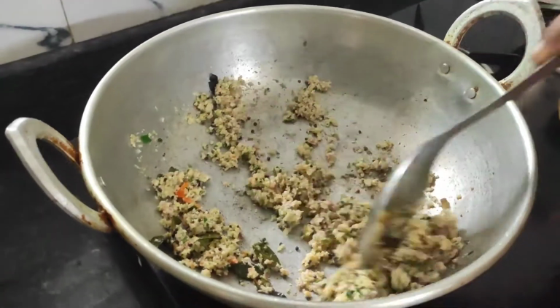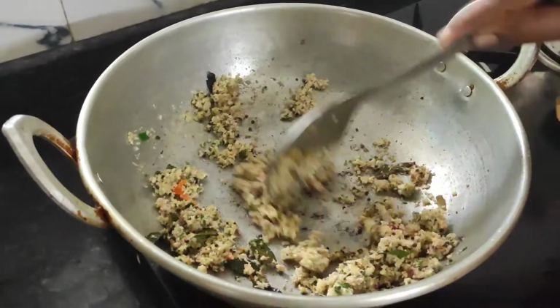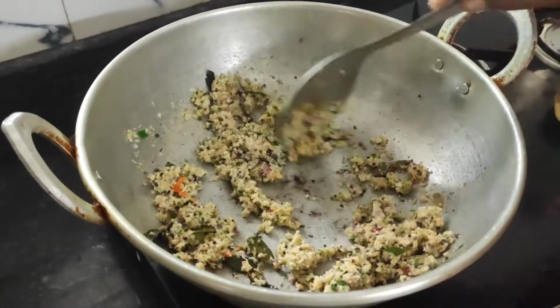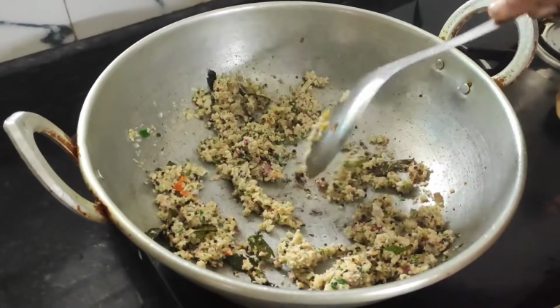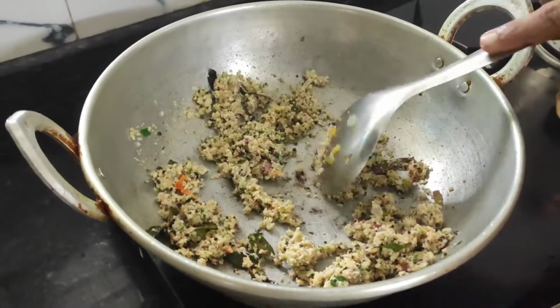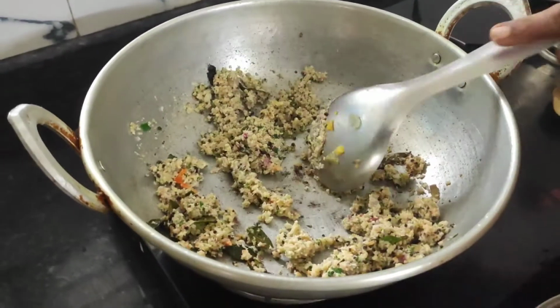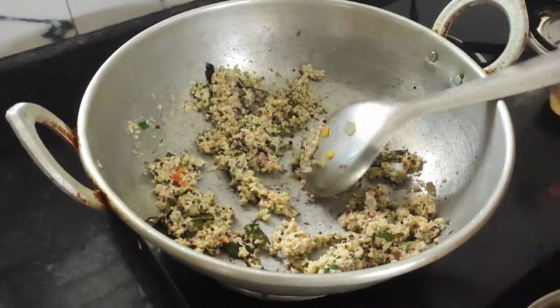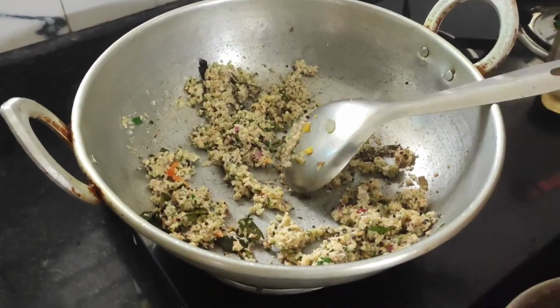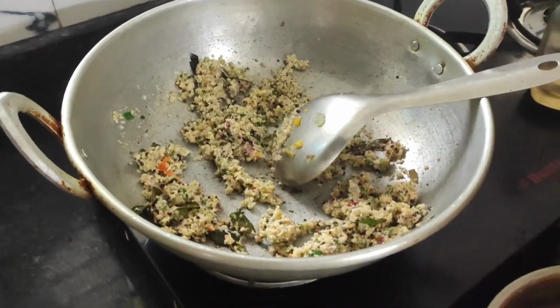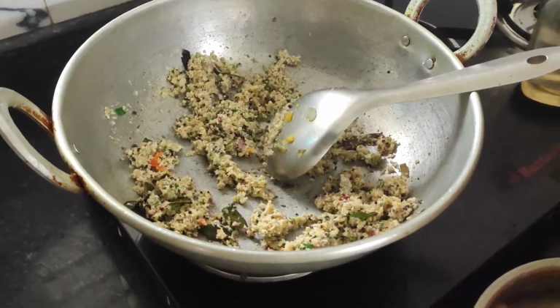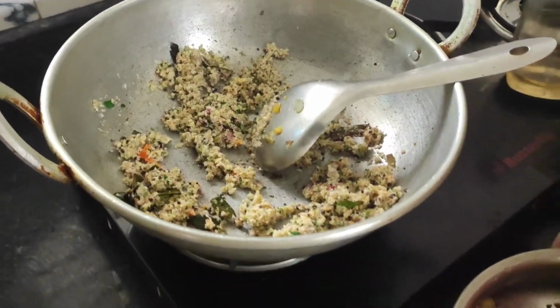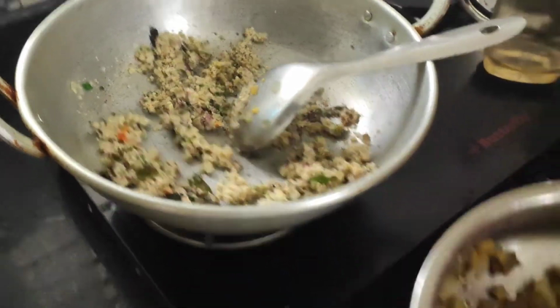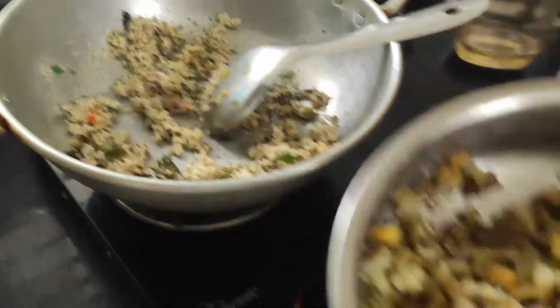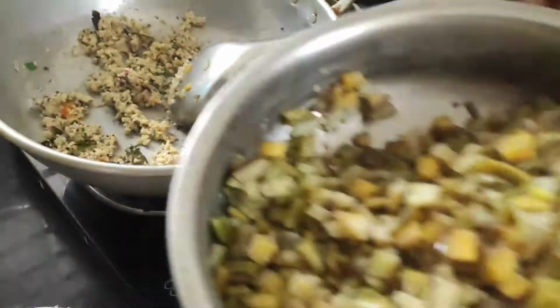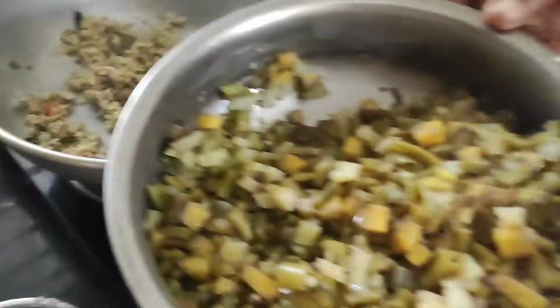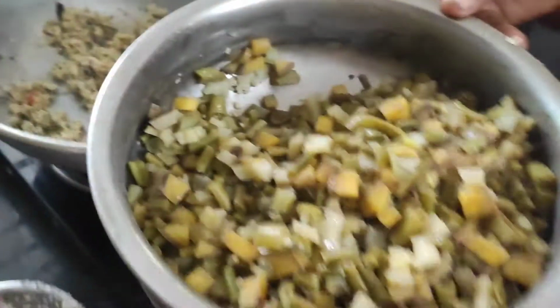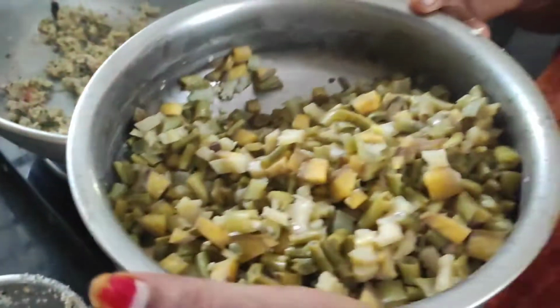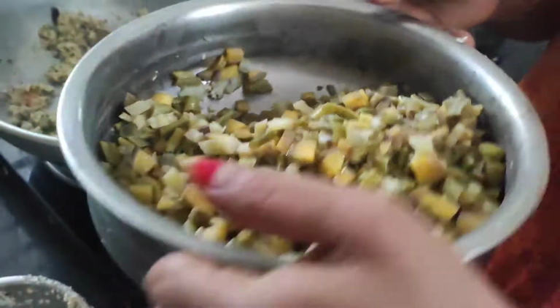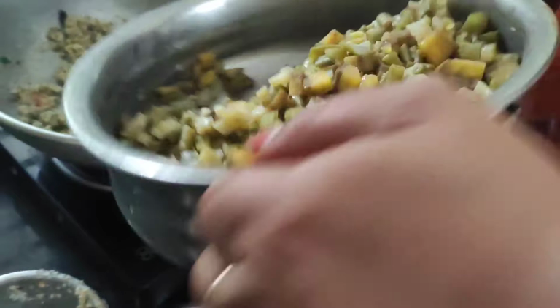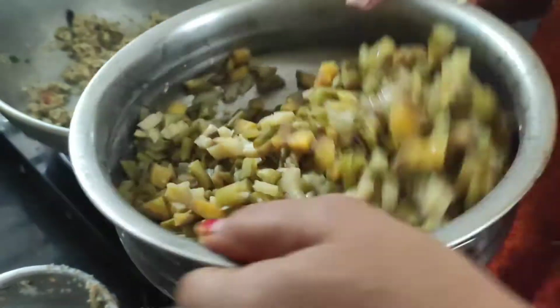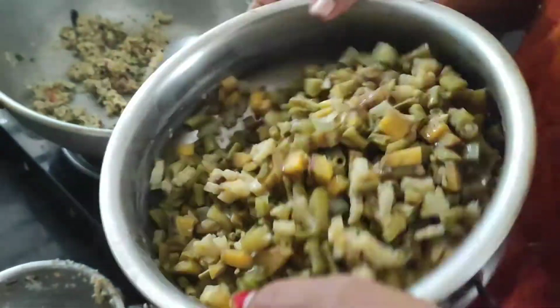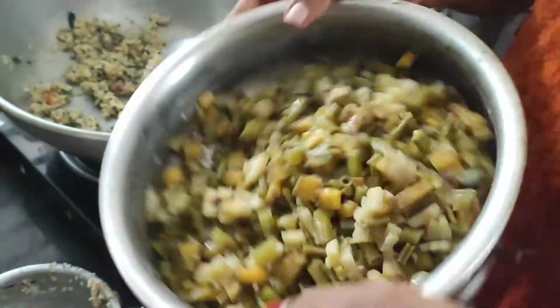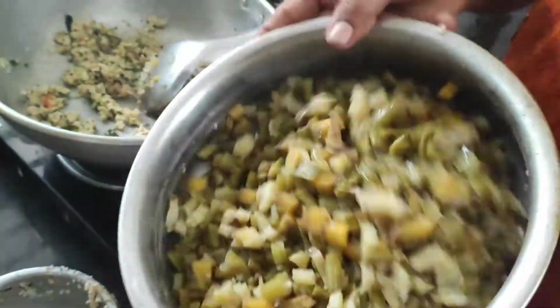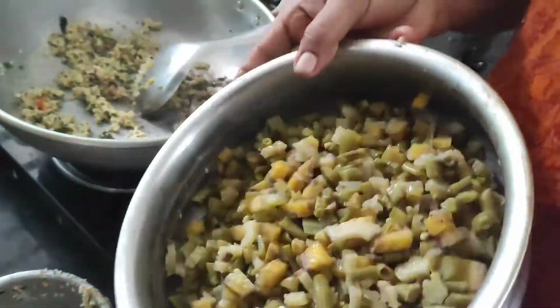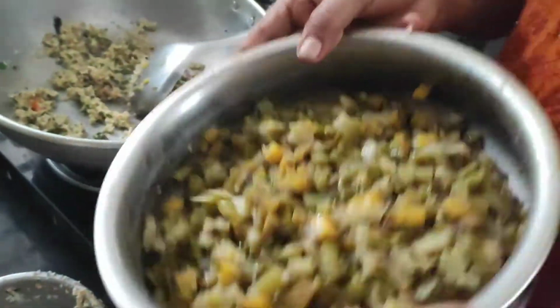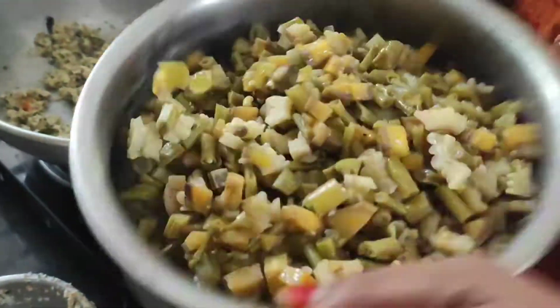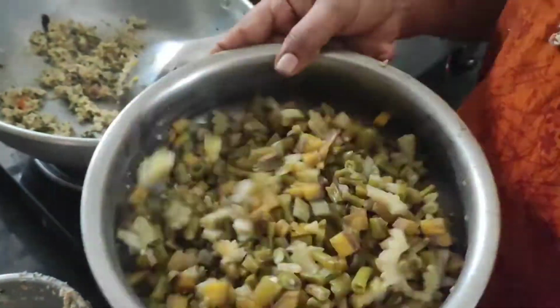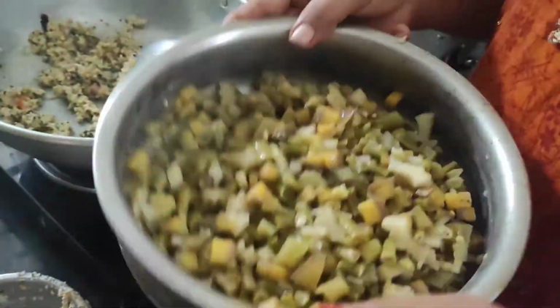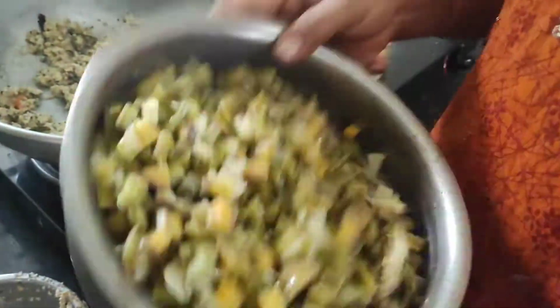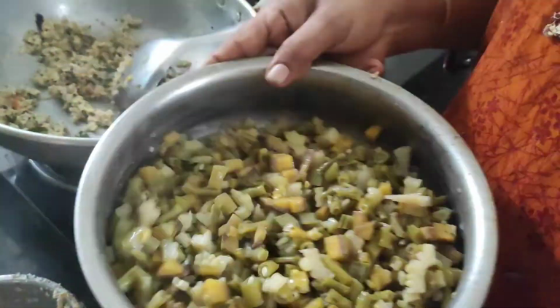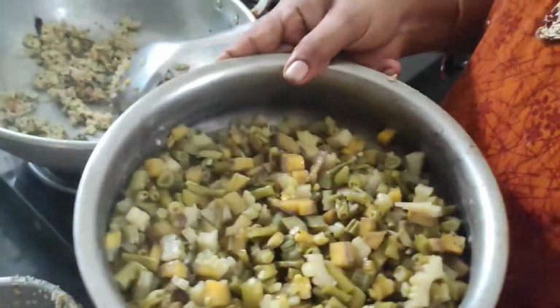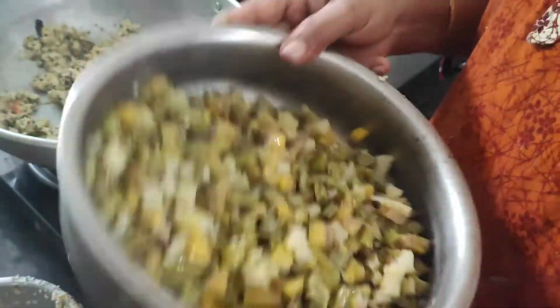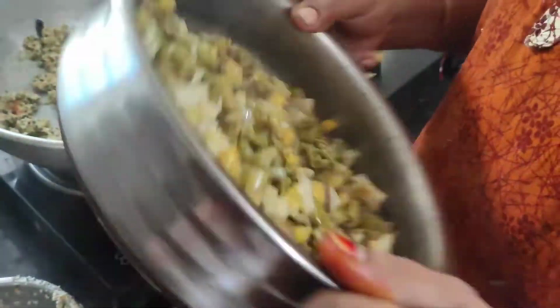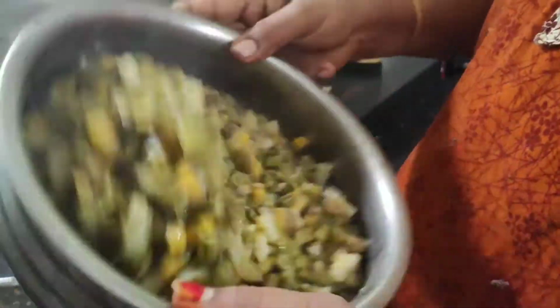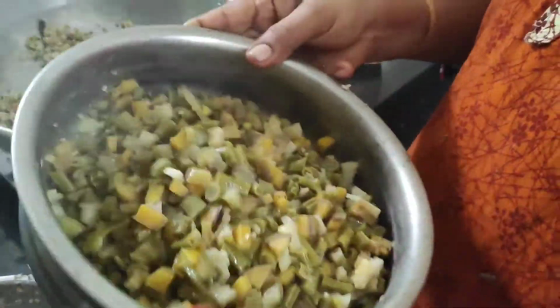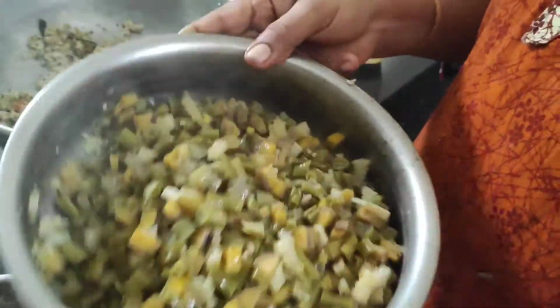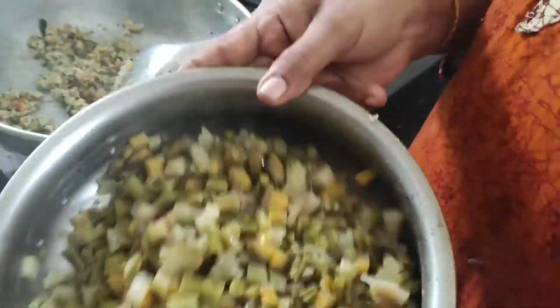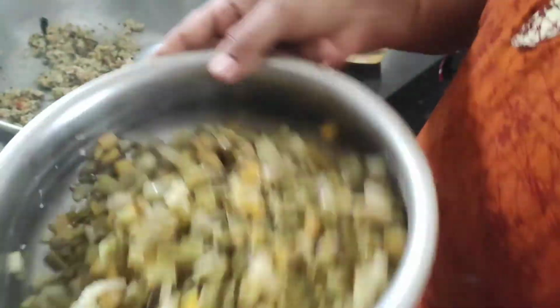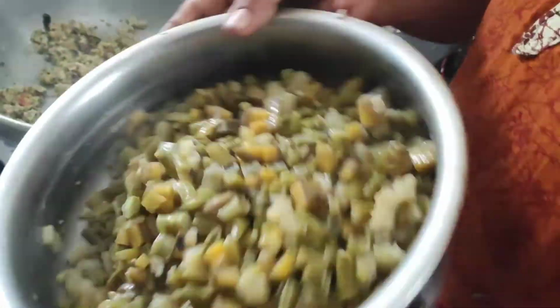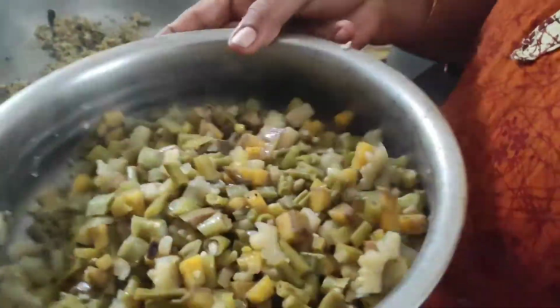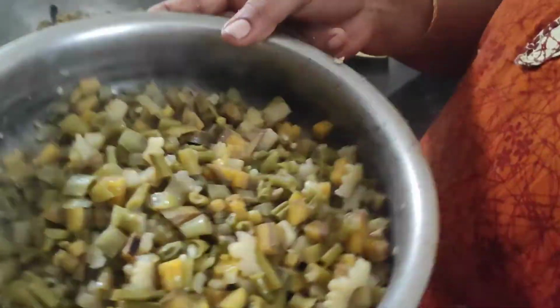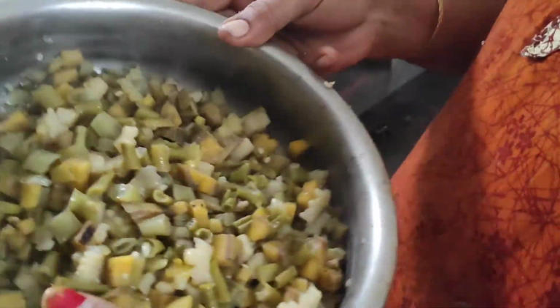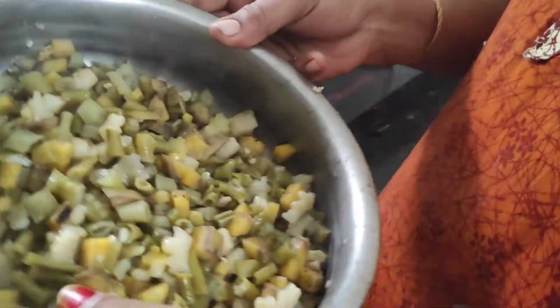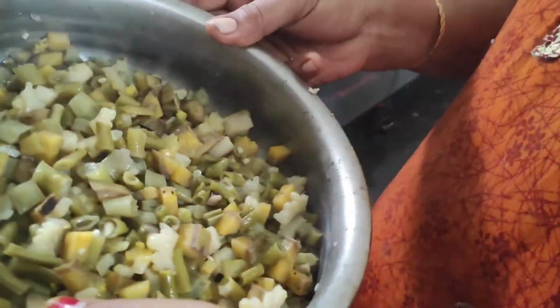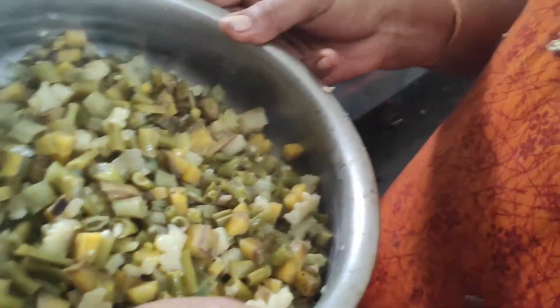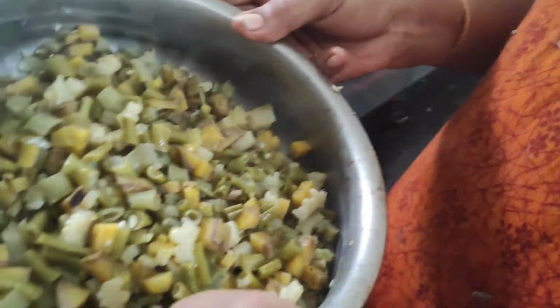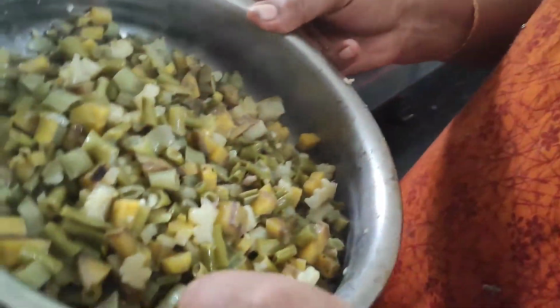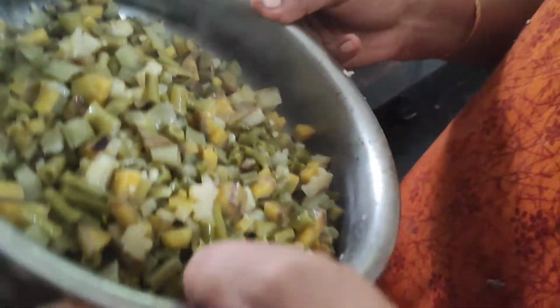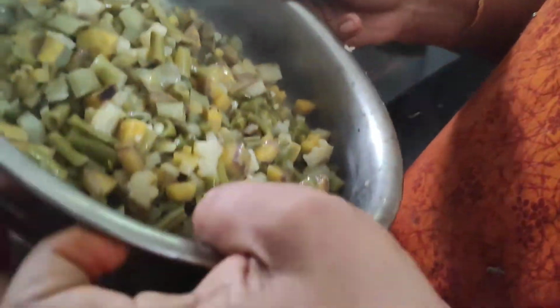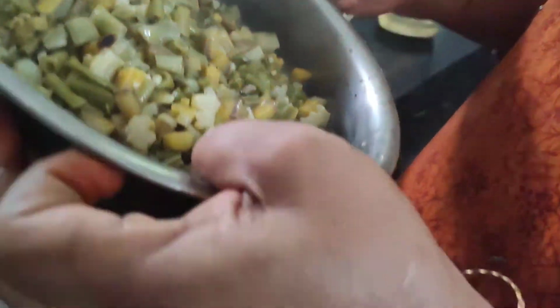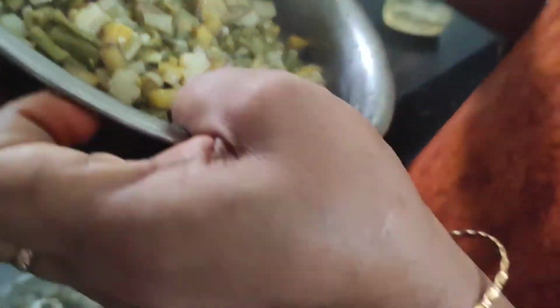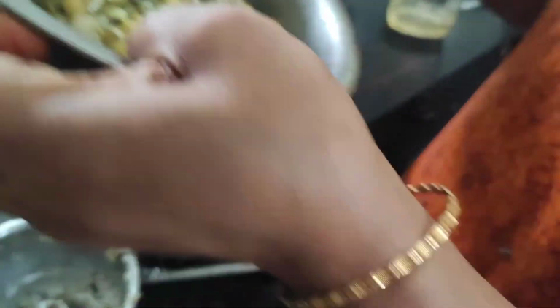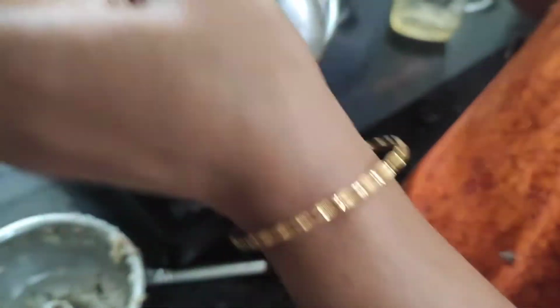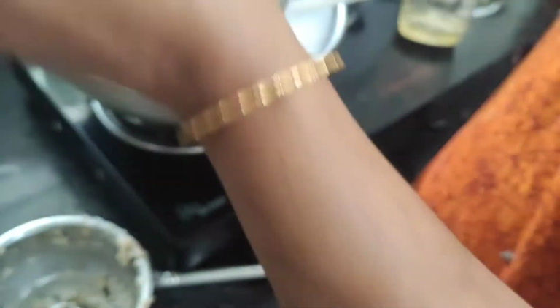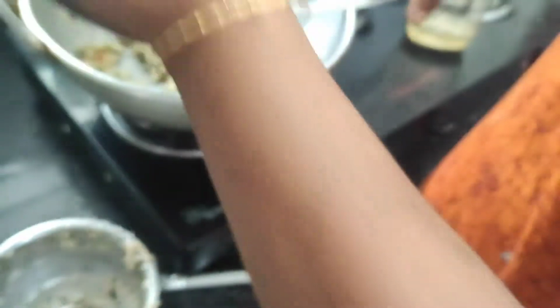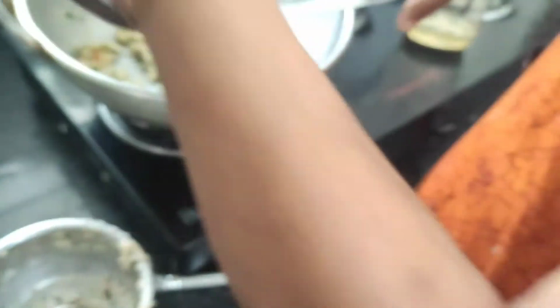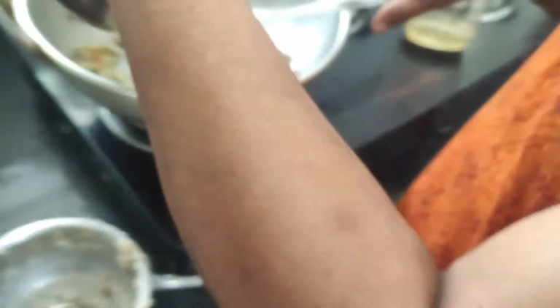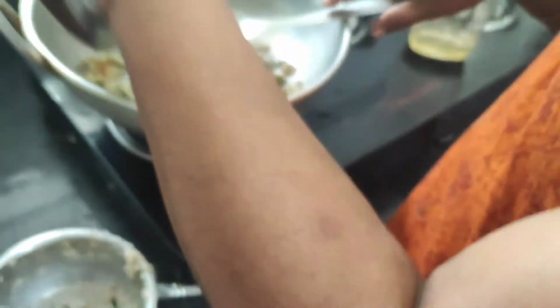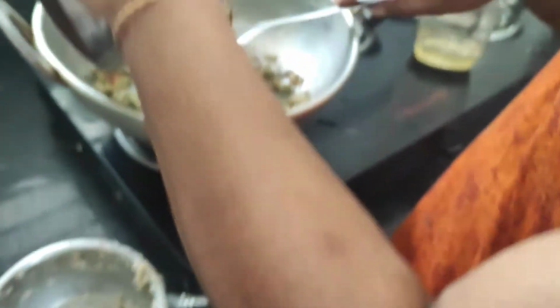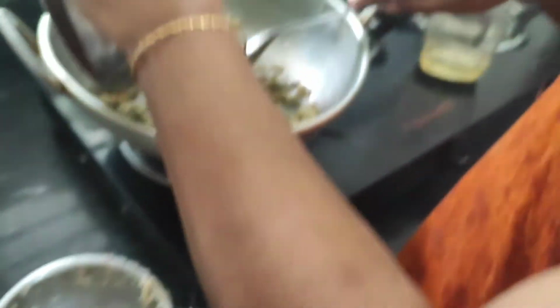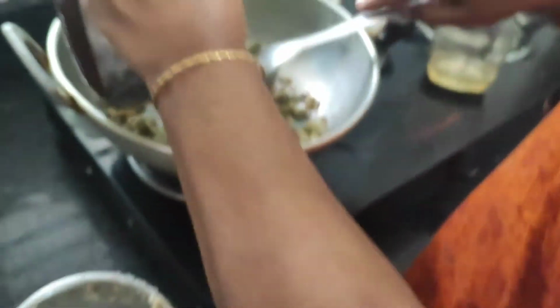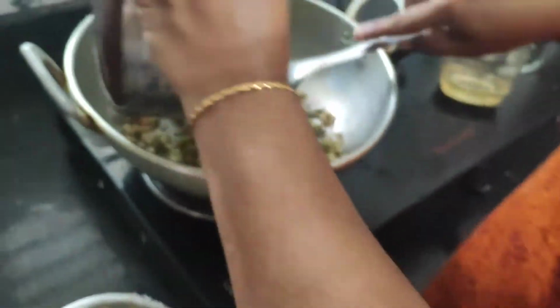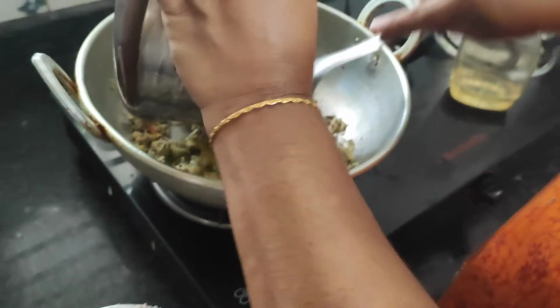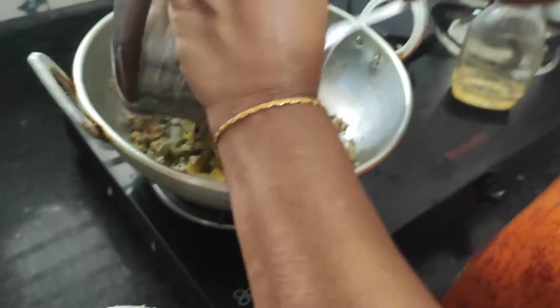We are going to have our own brown rice. We are going to make our rice and put it in.